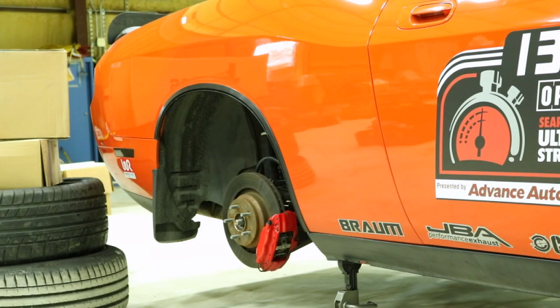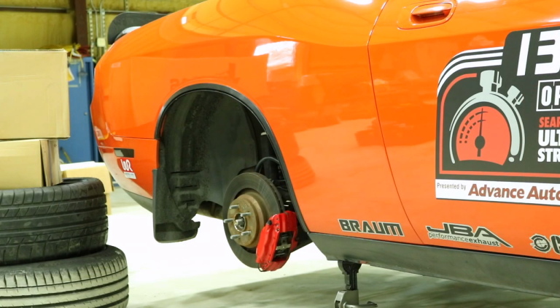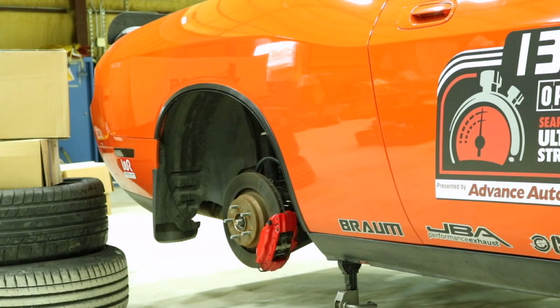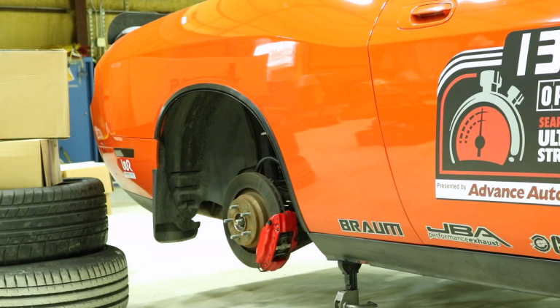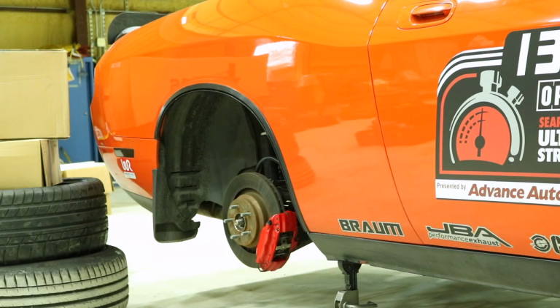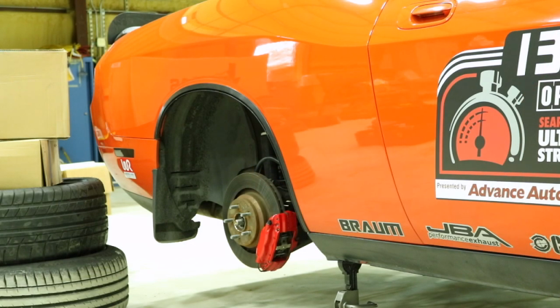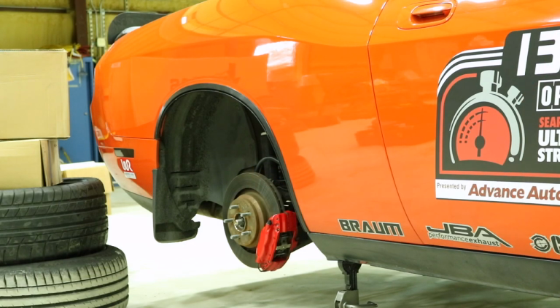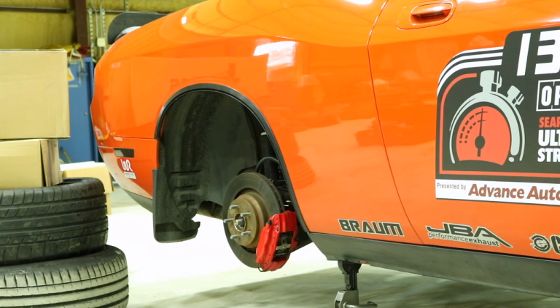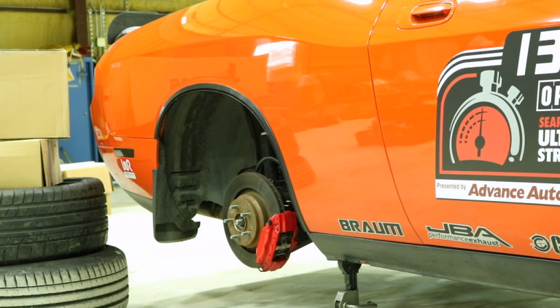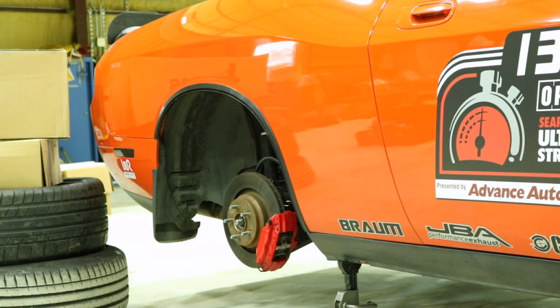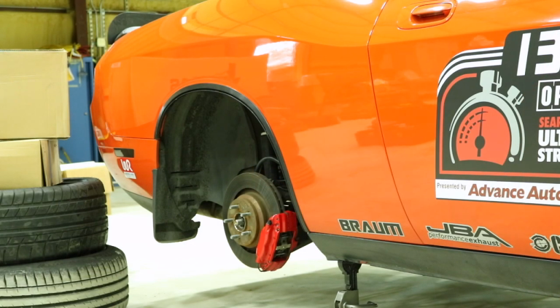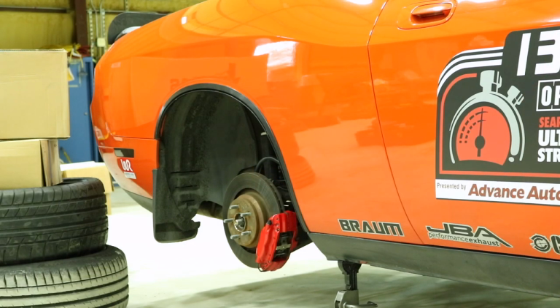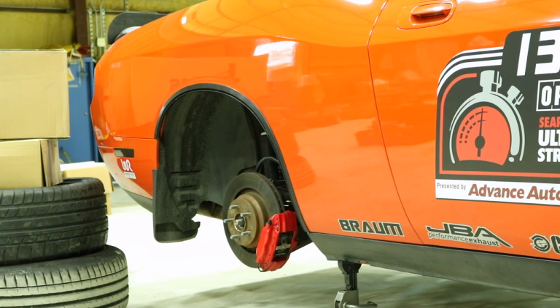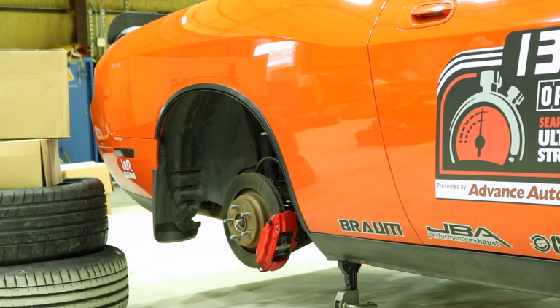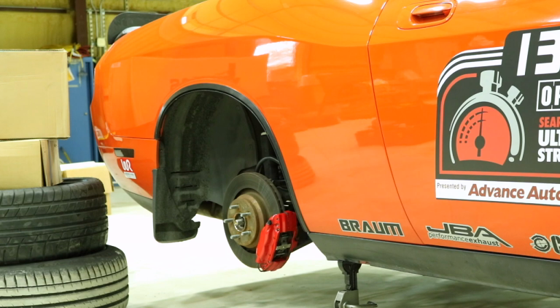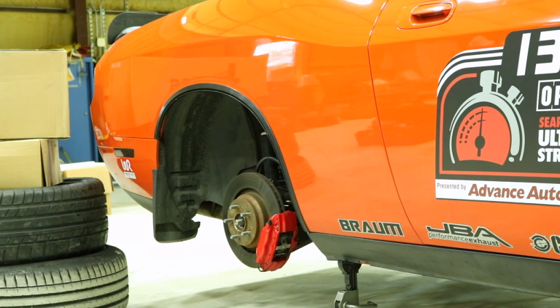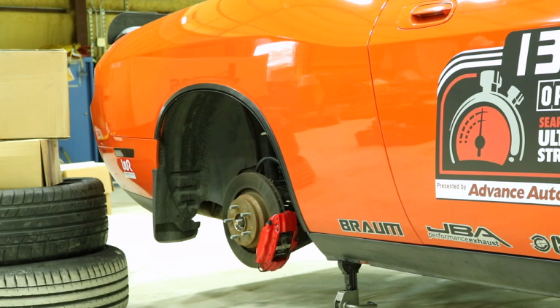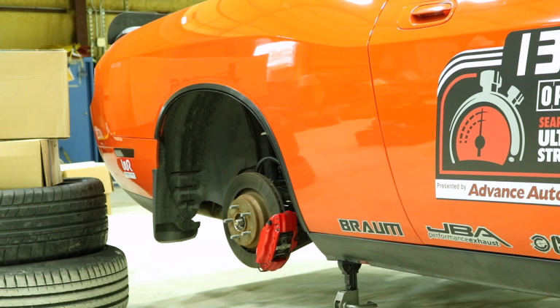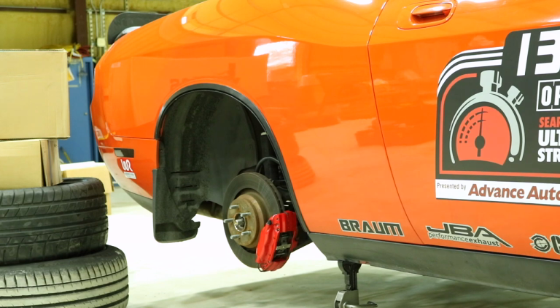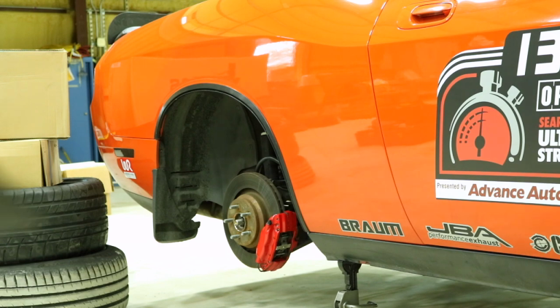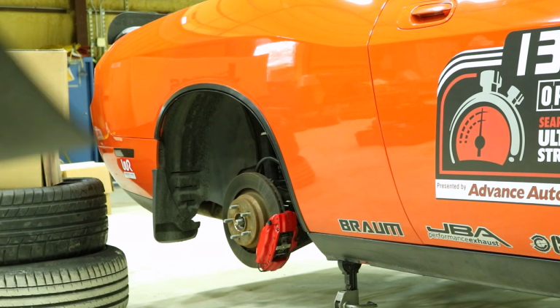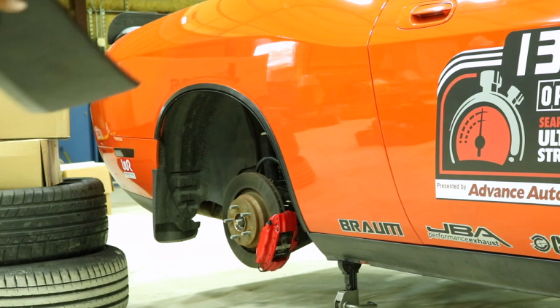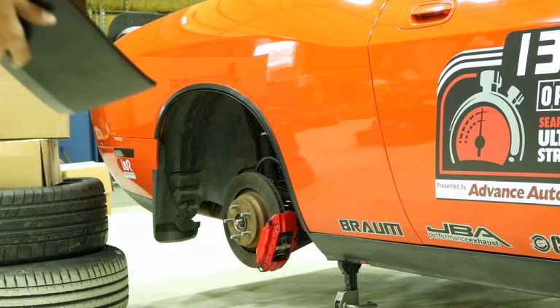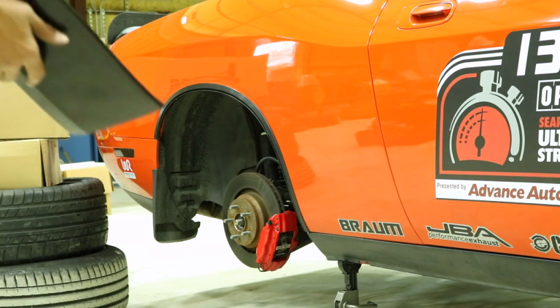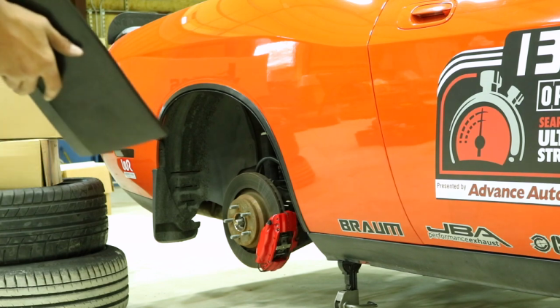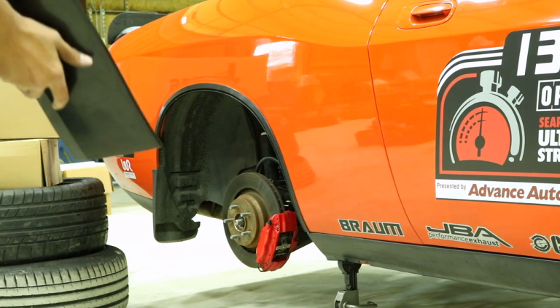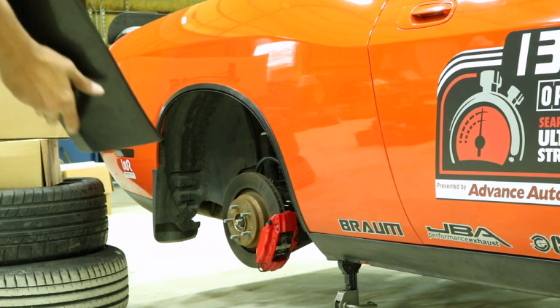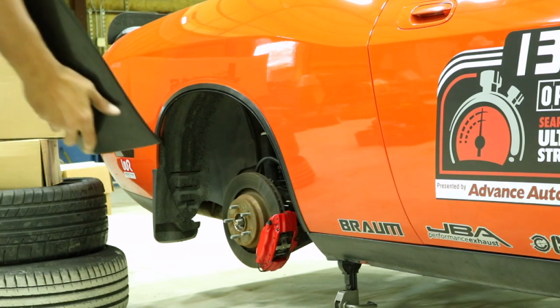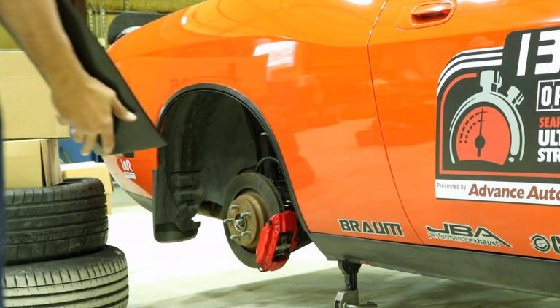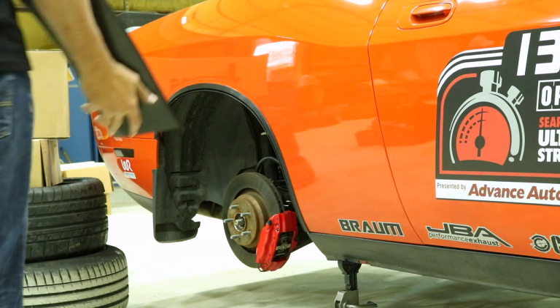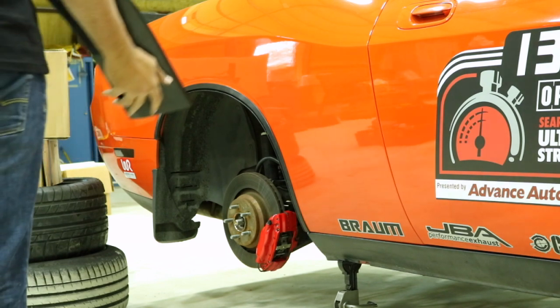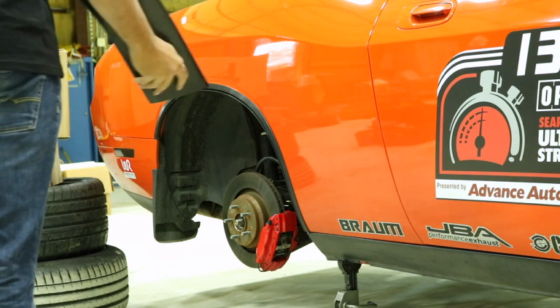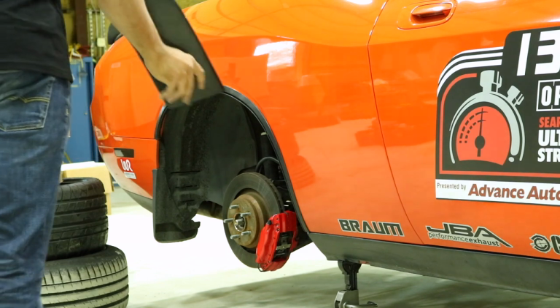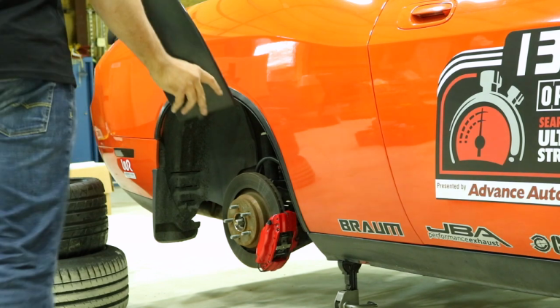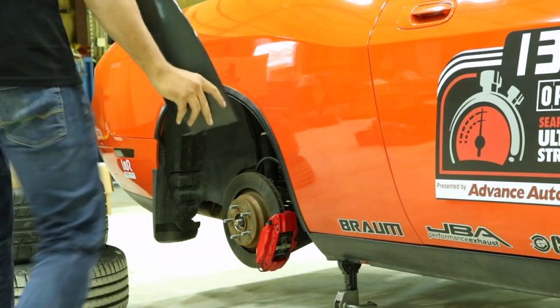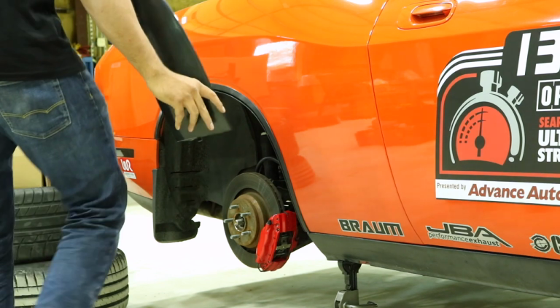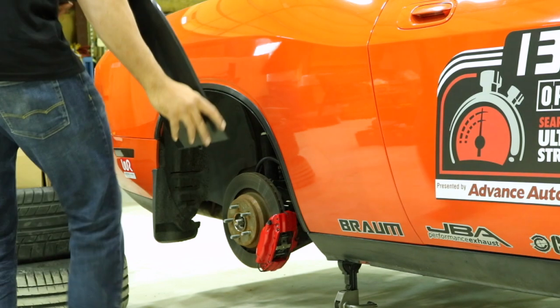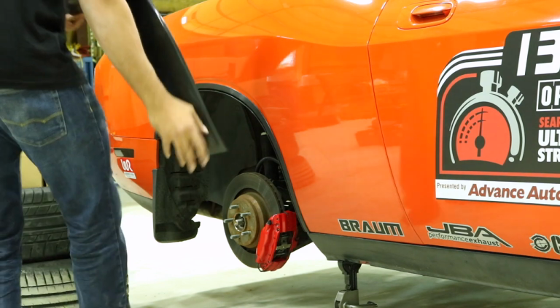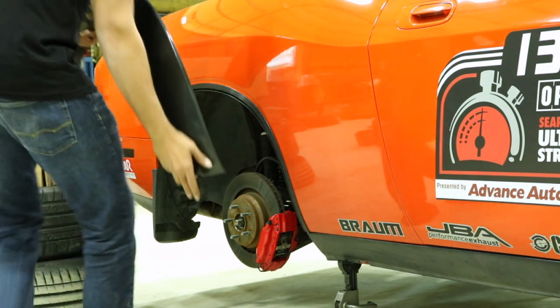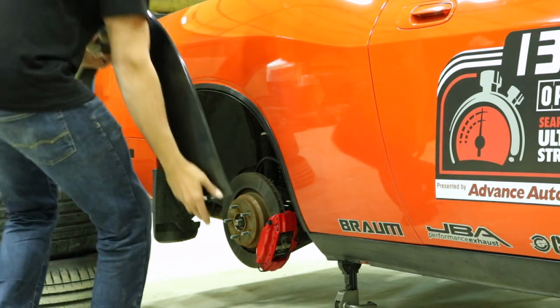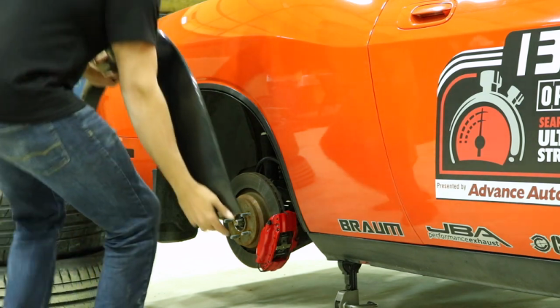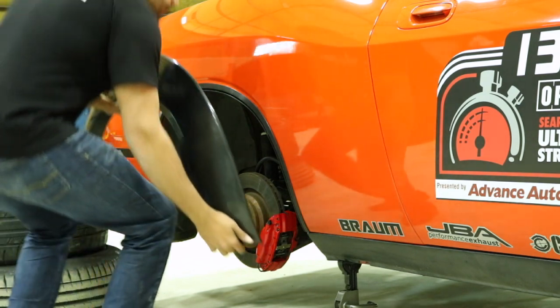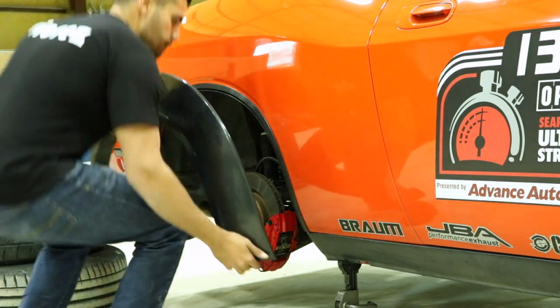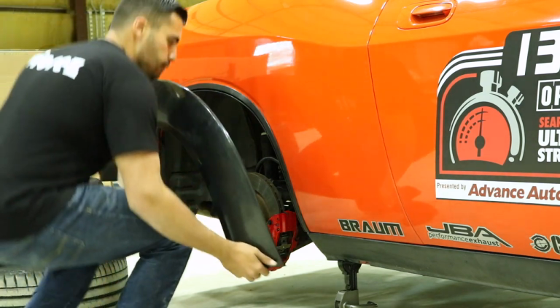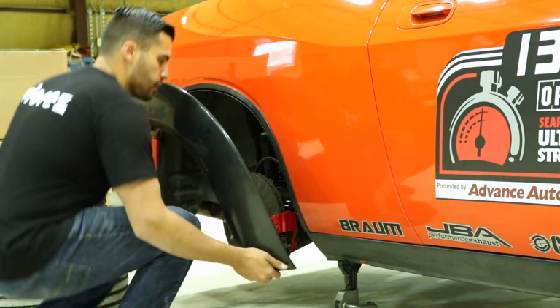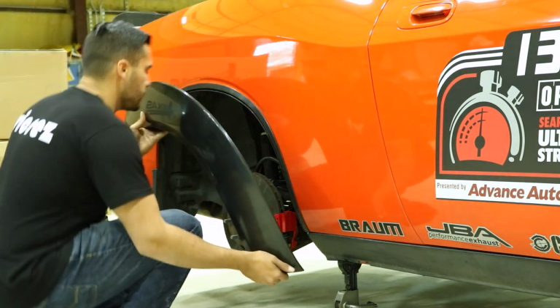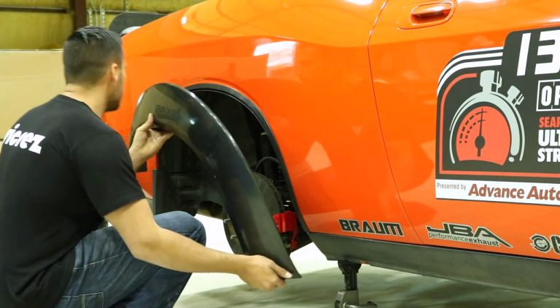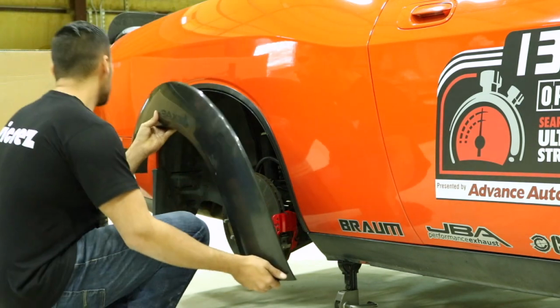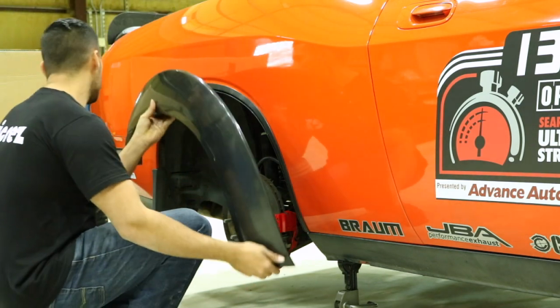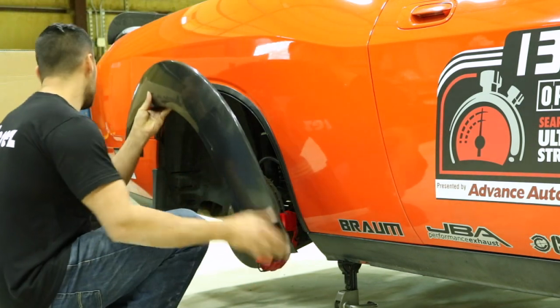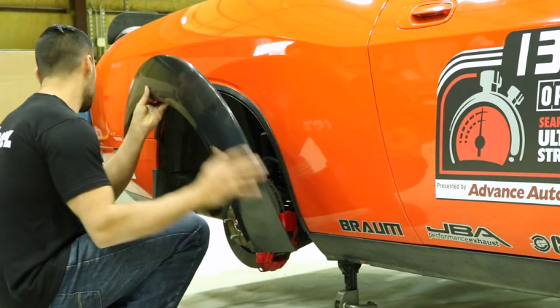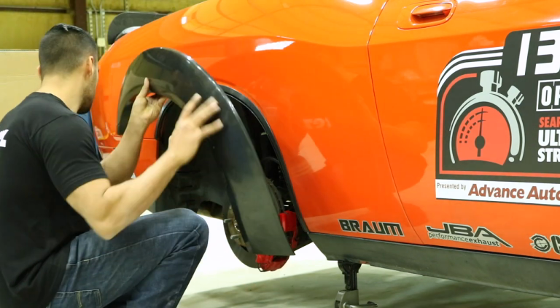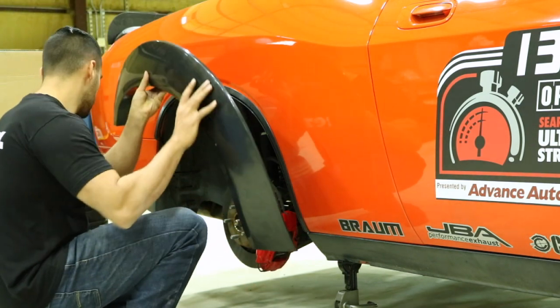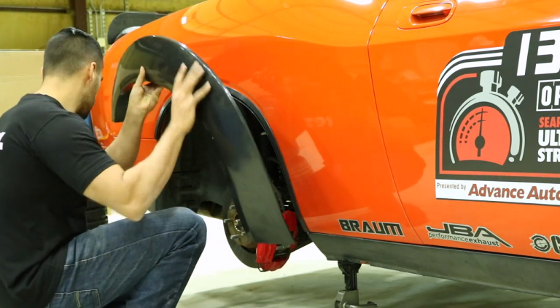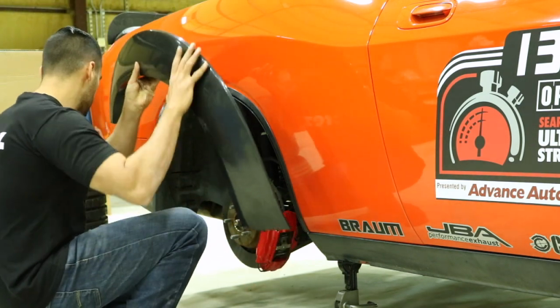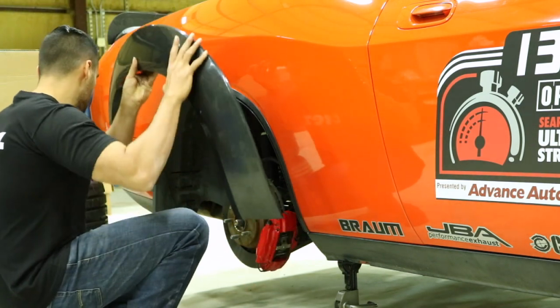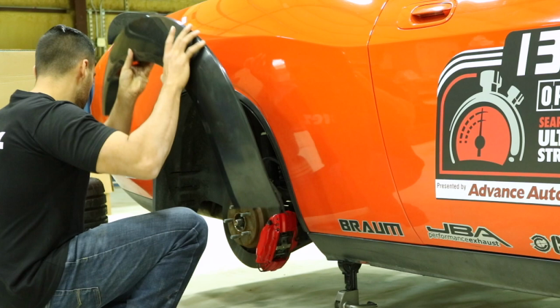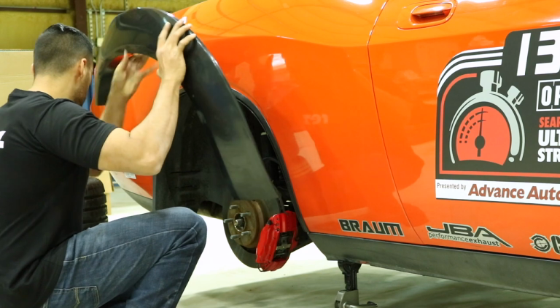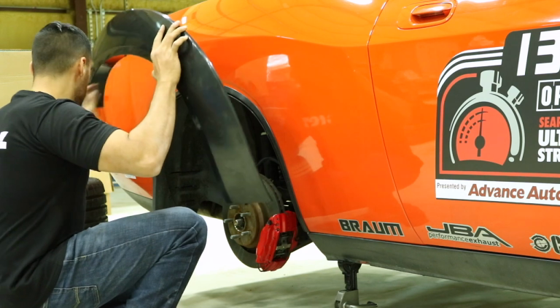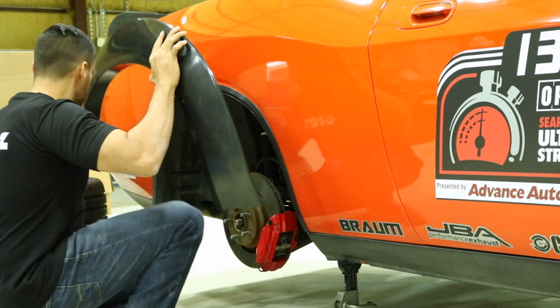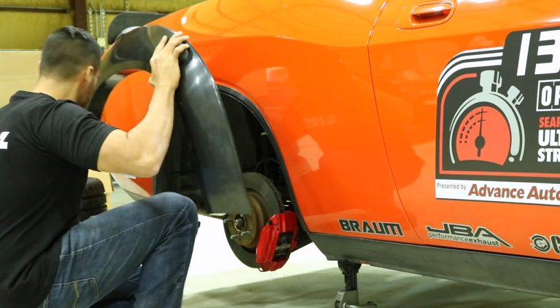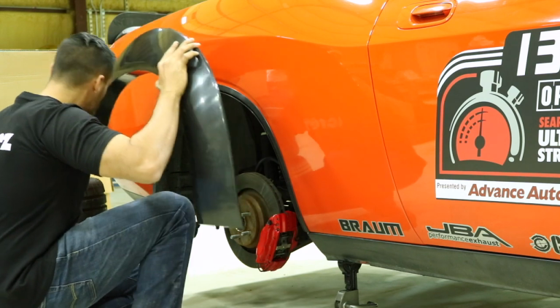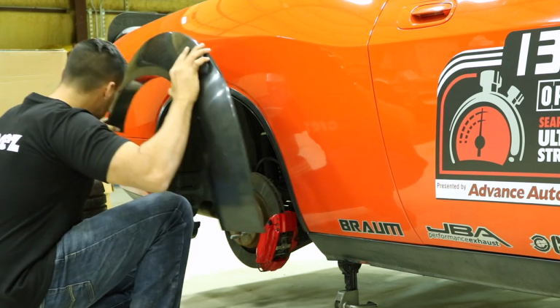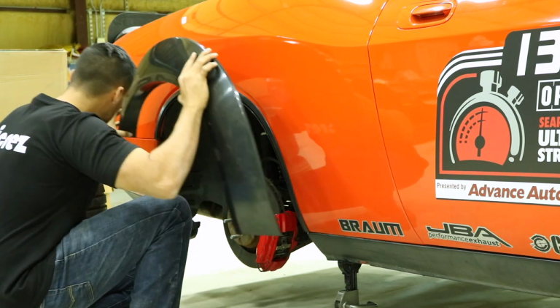The same method that we used for the front fender flares can be applied to the rear fender flares. Always ensure that your area is clean to ensure proper adhesion.